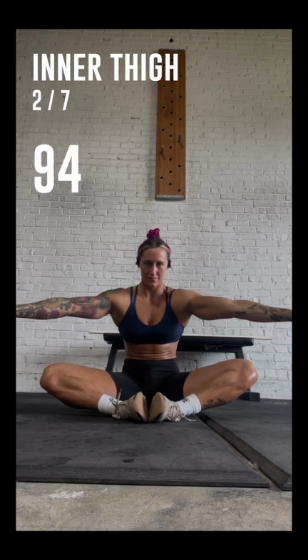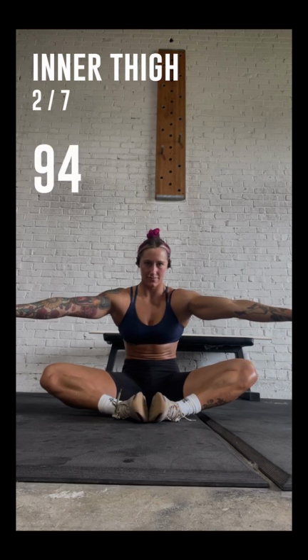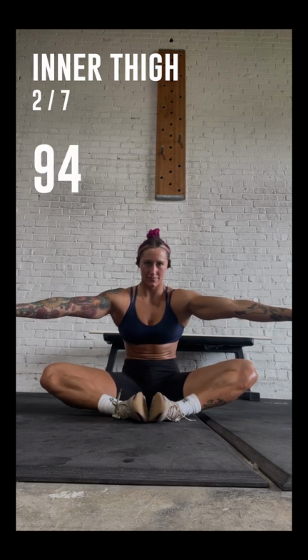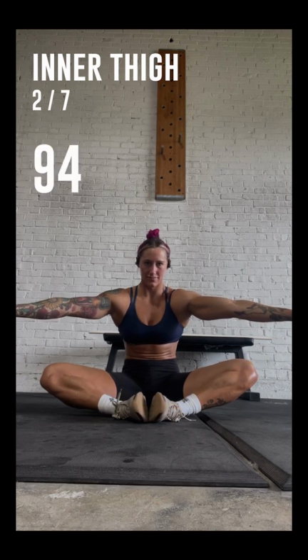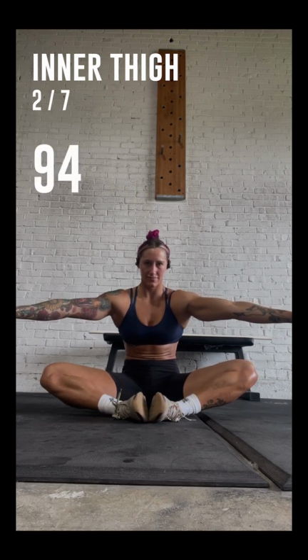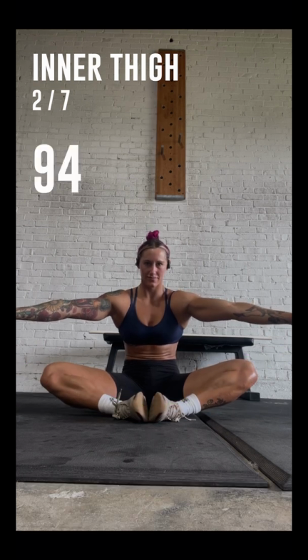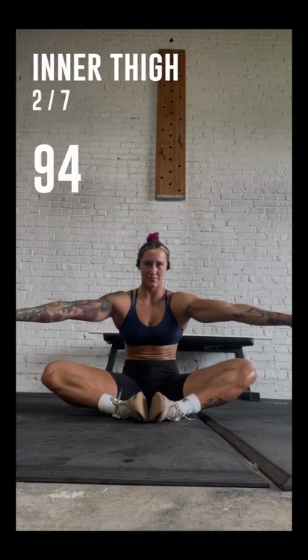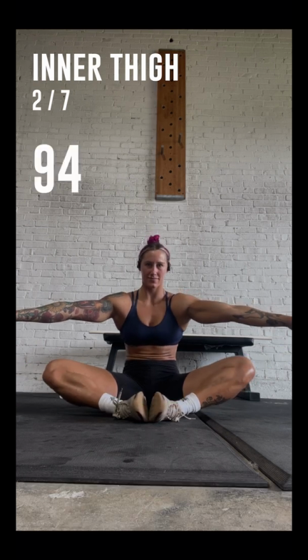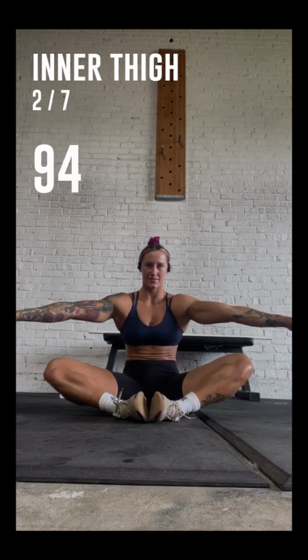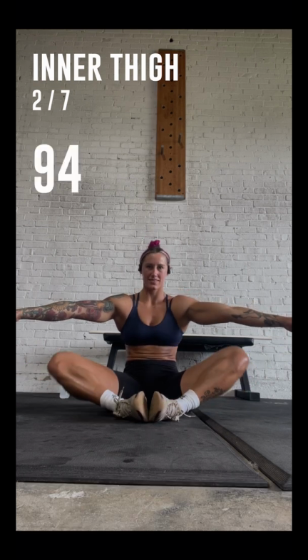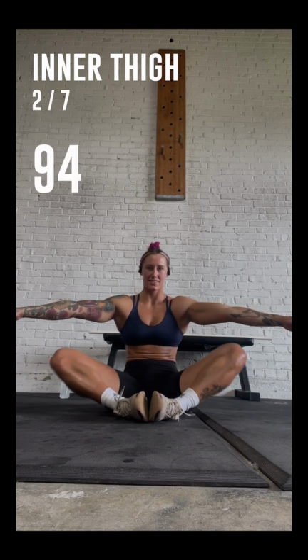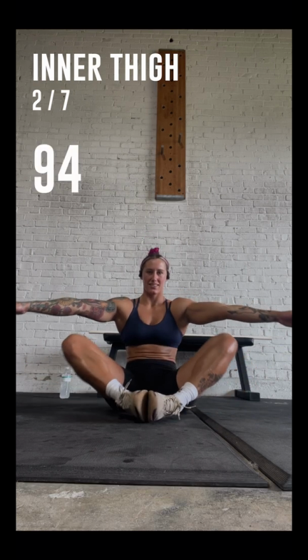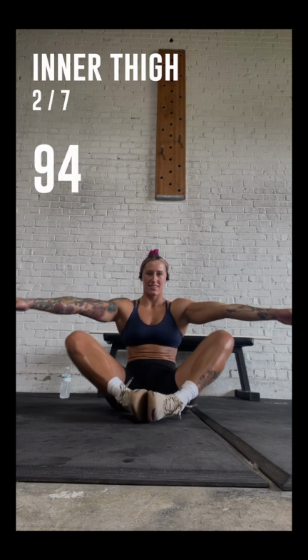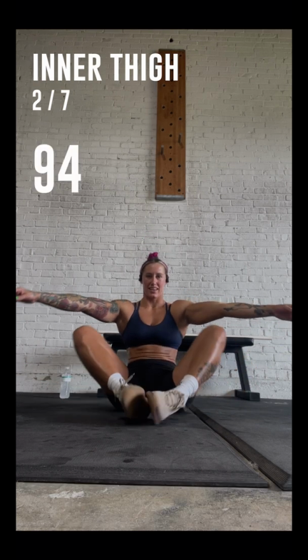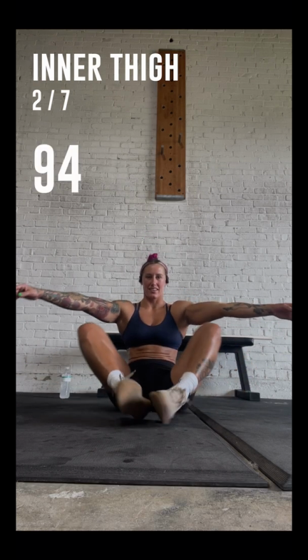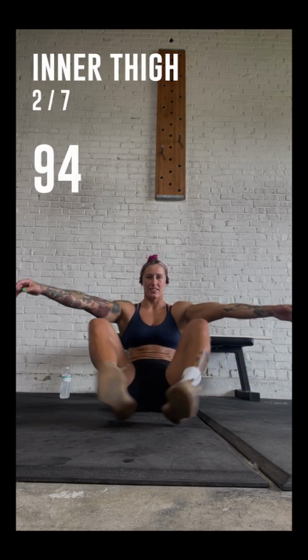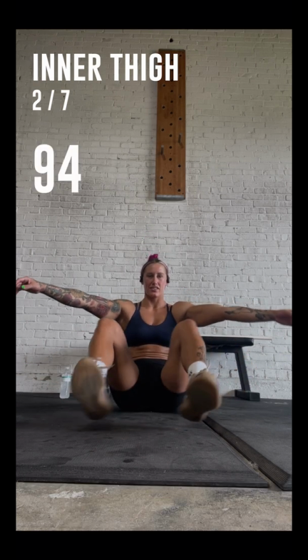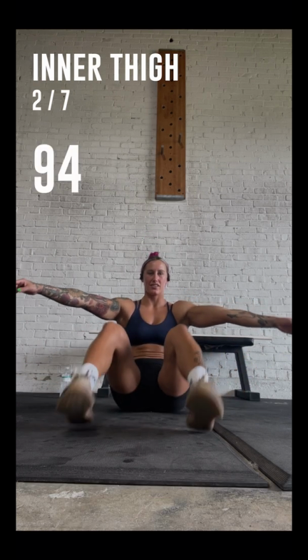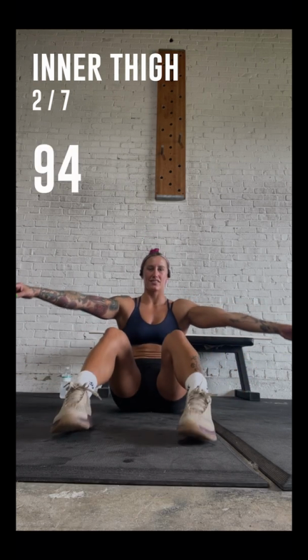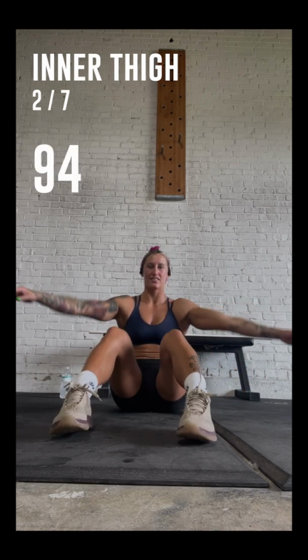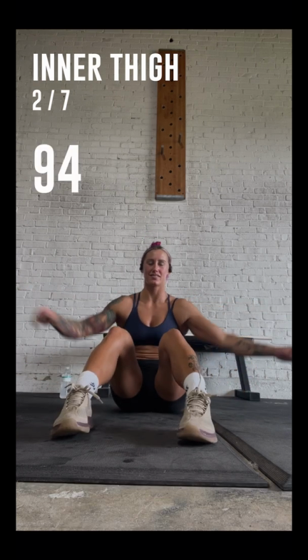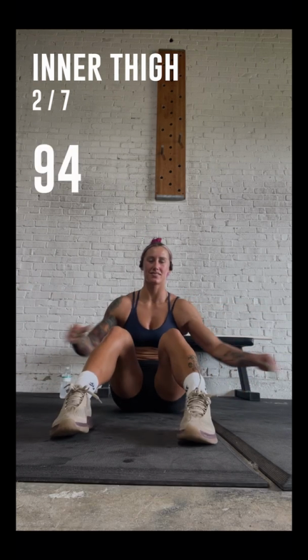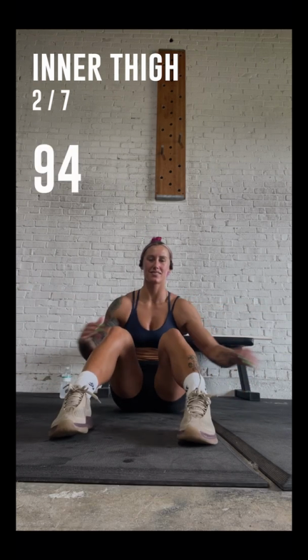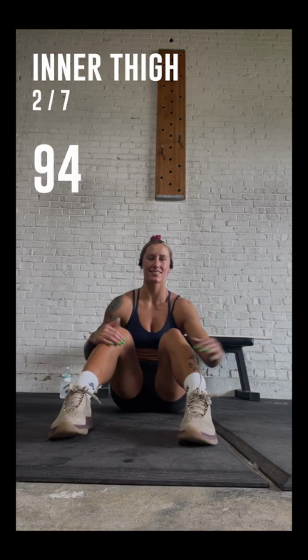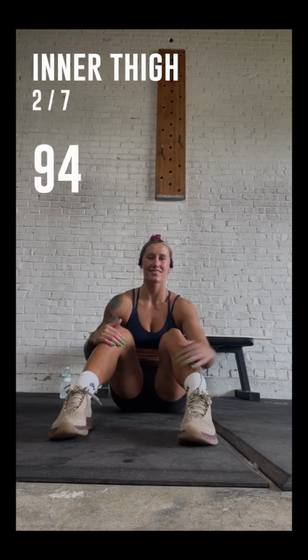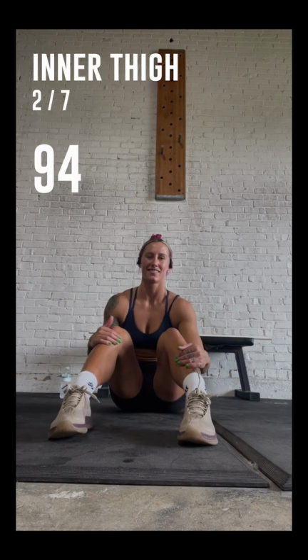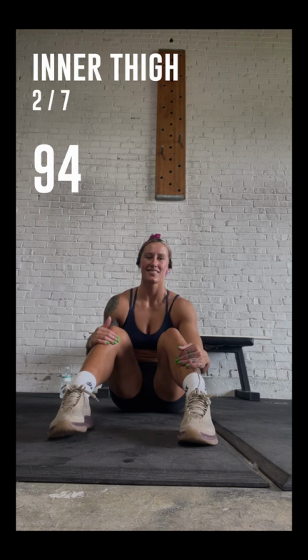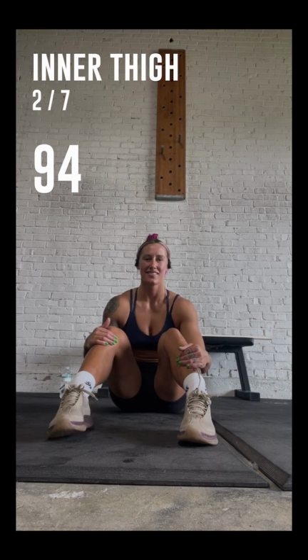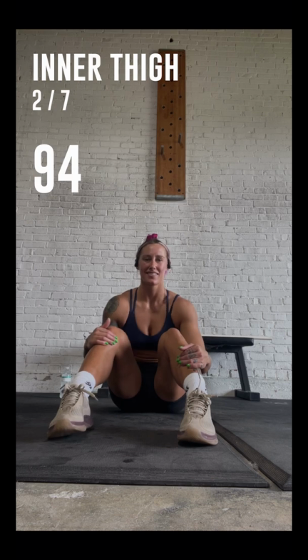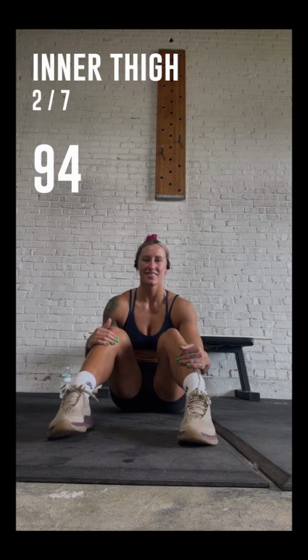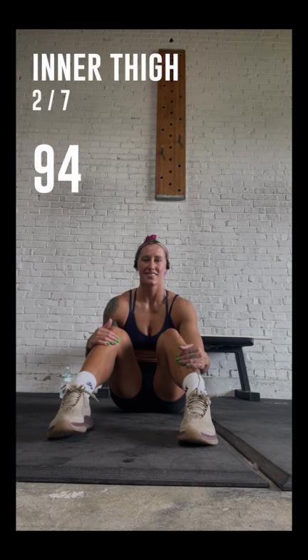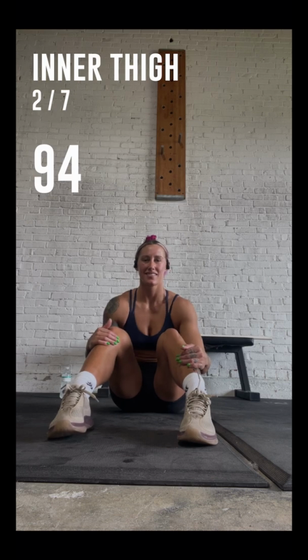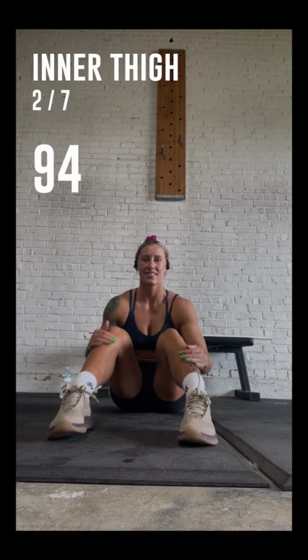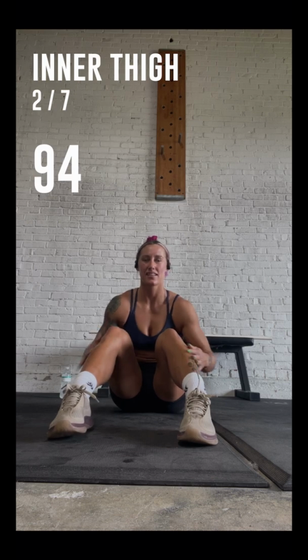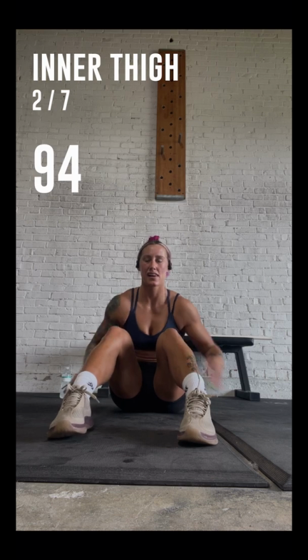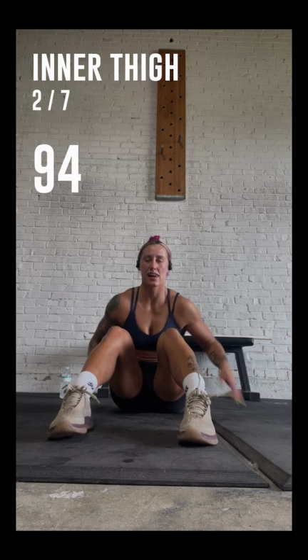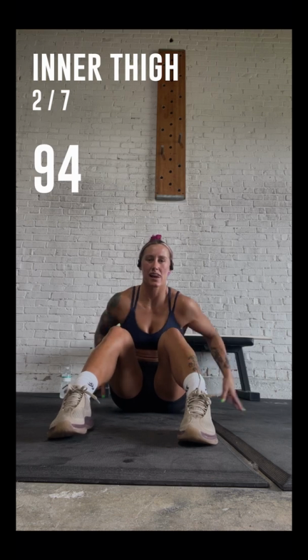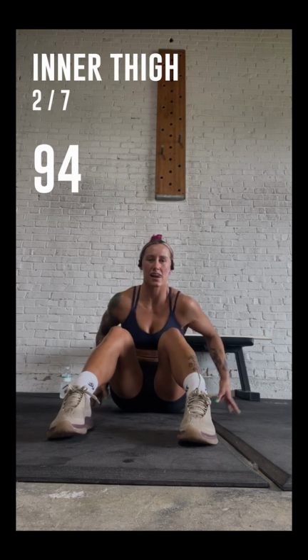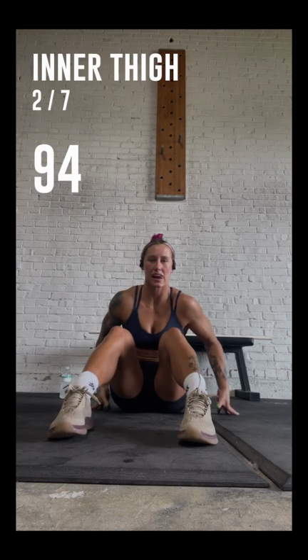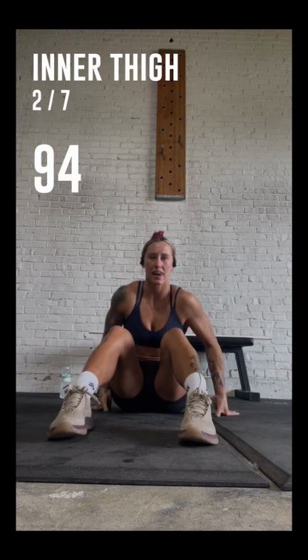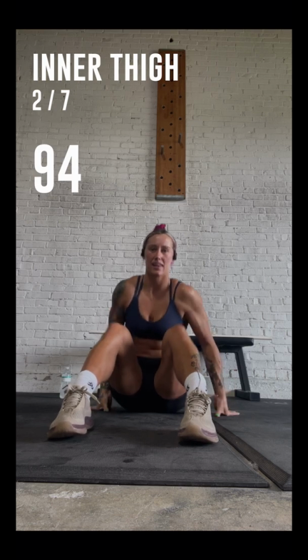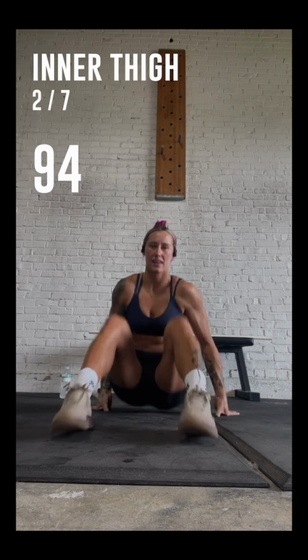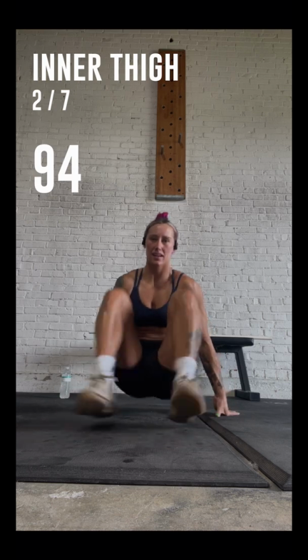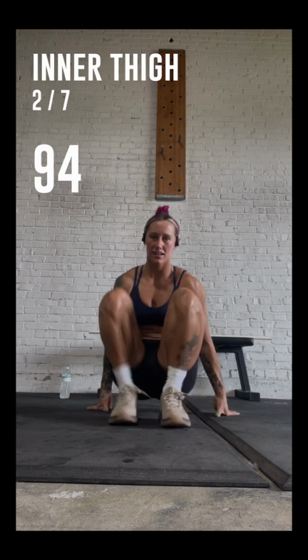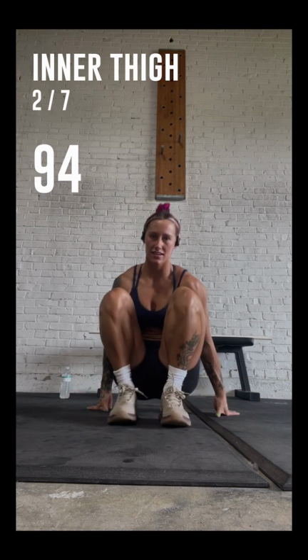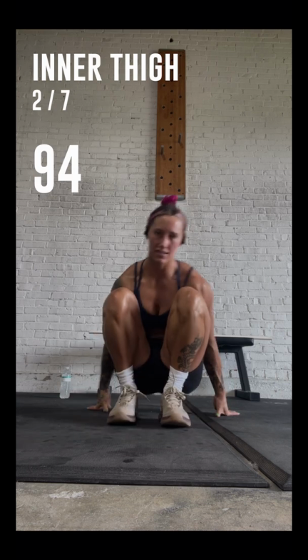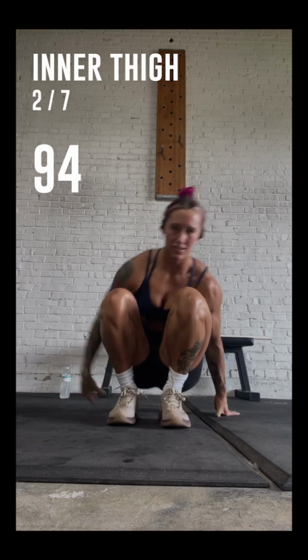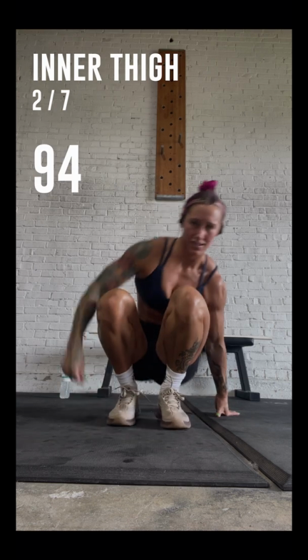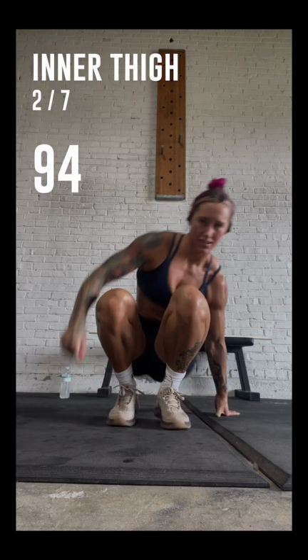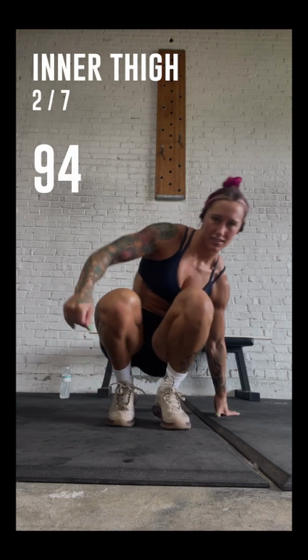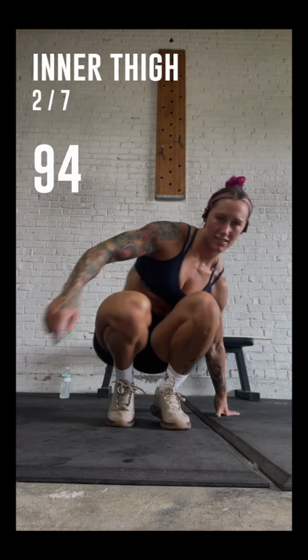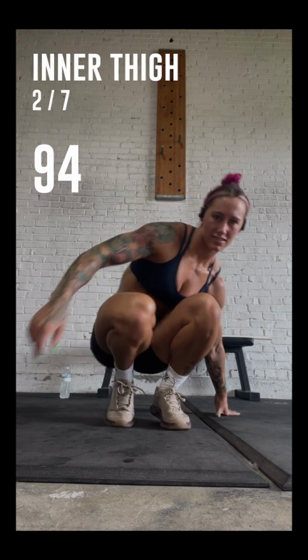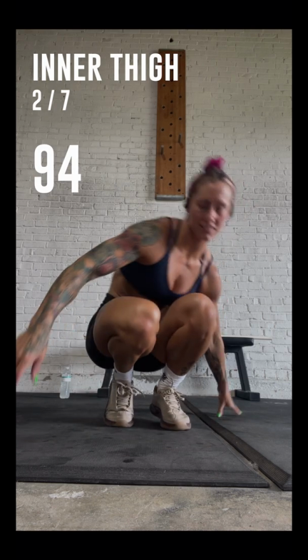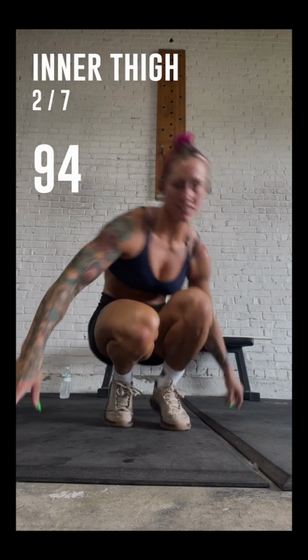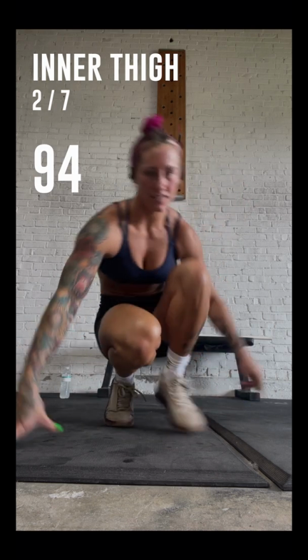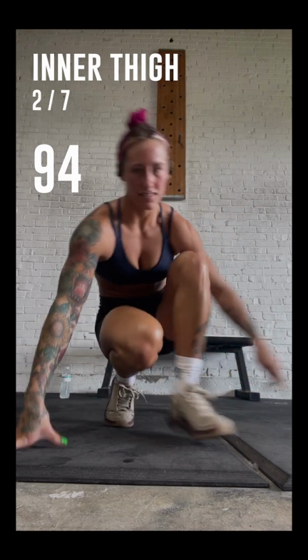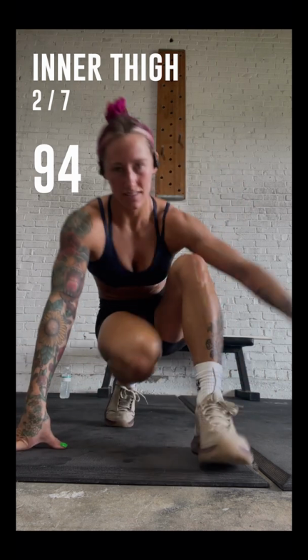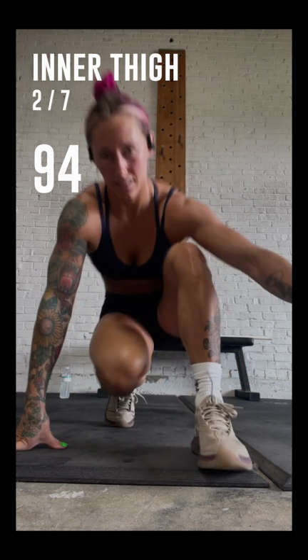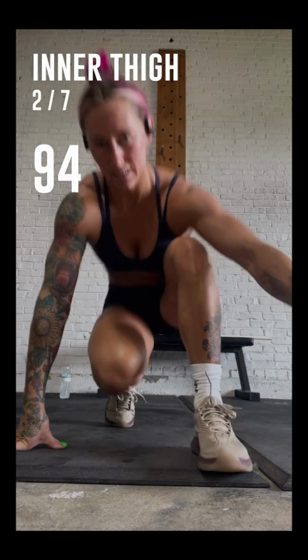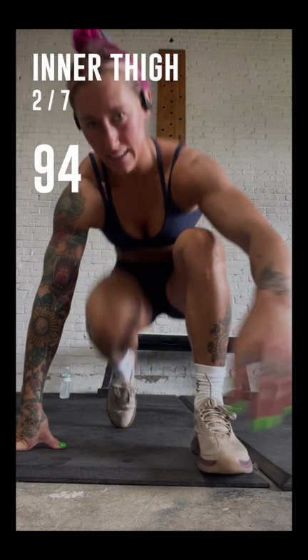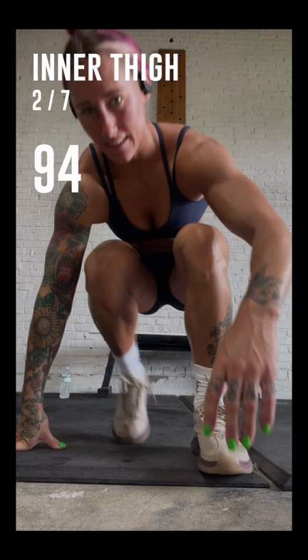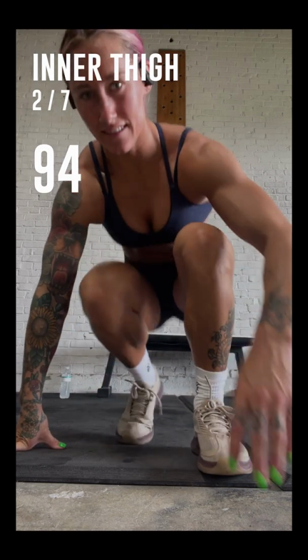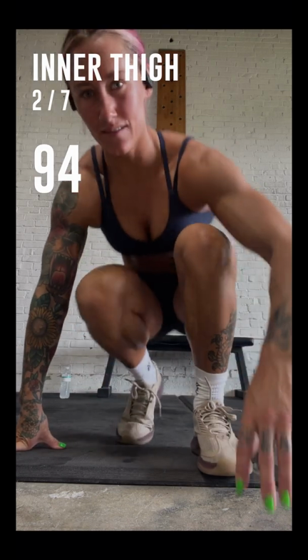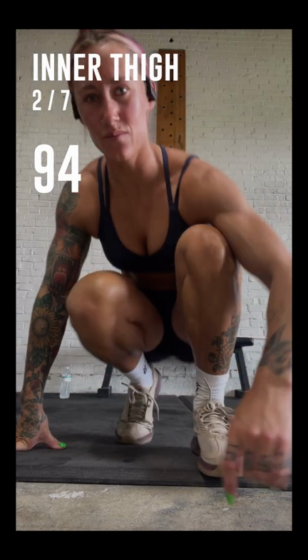Well done! You have finished the test. The next test will be hip external rotation. Make sure you have a chair with you.